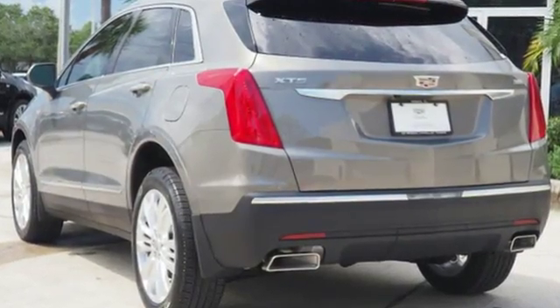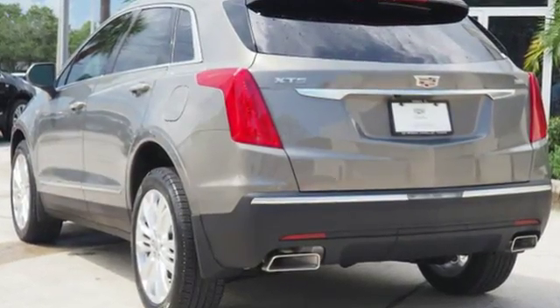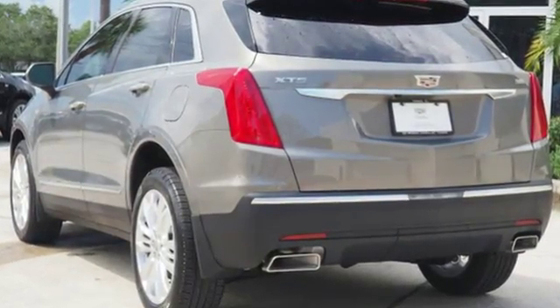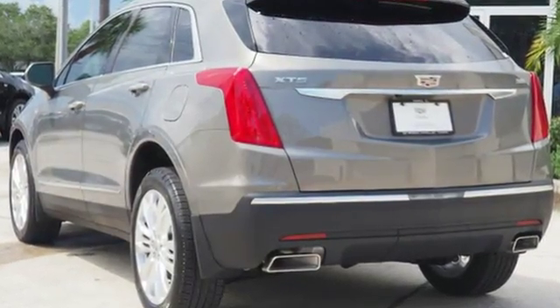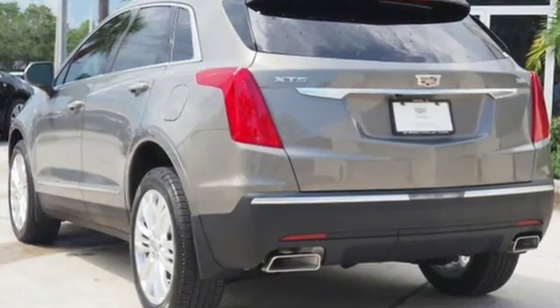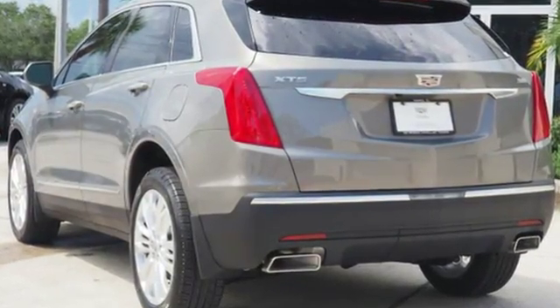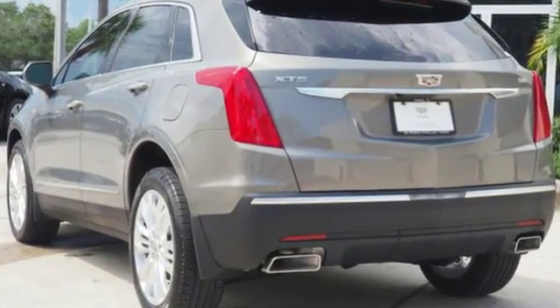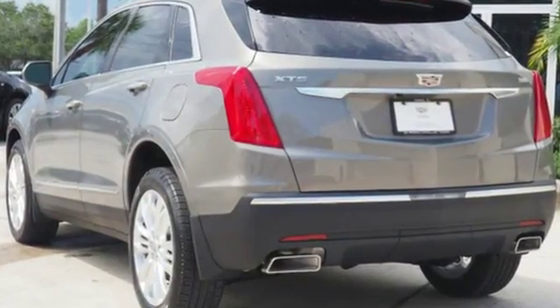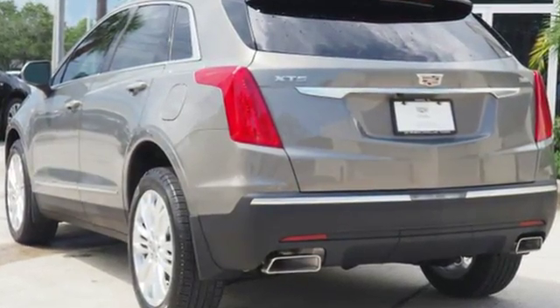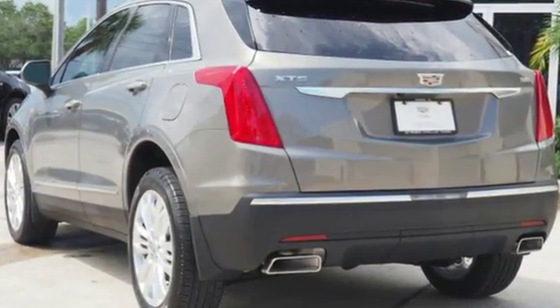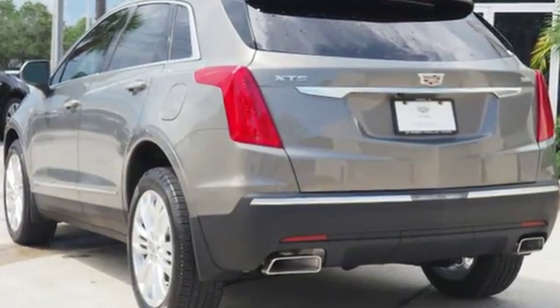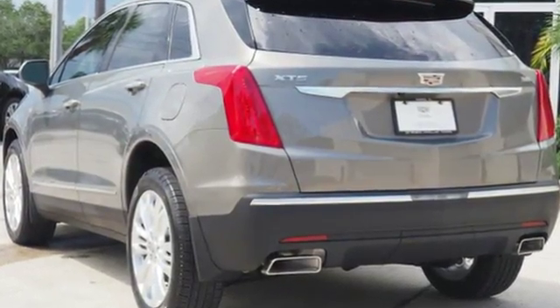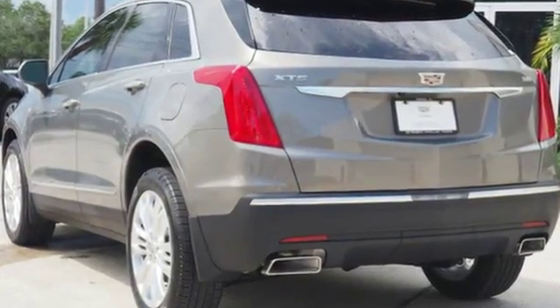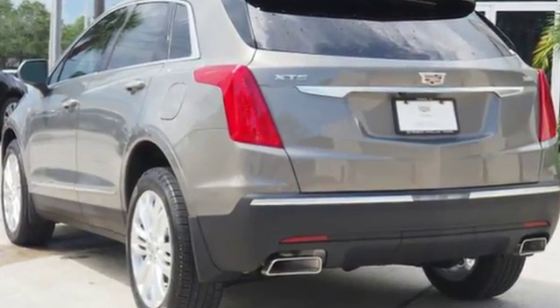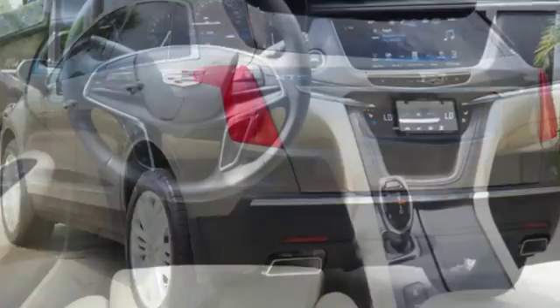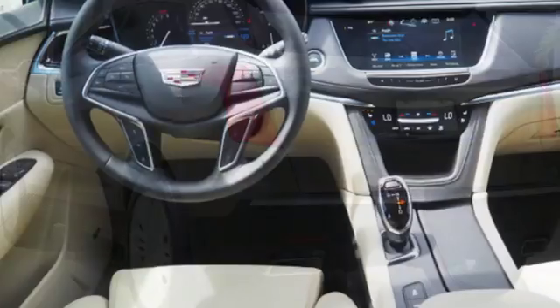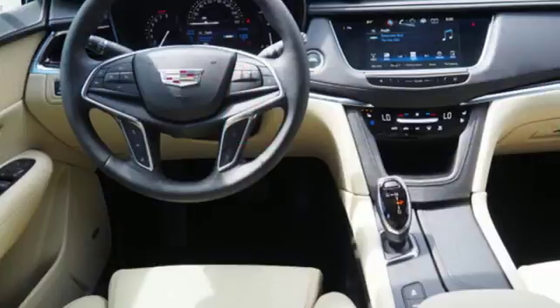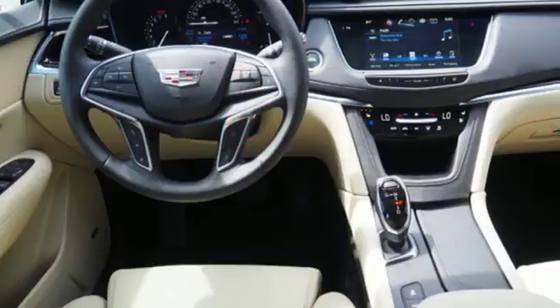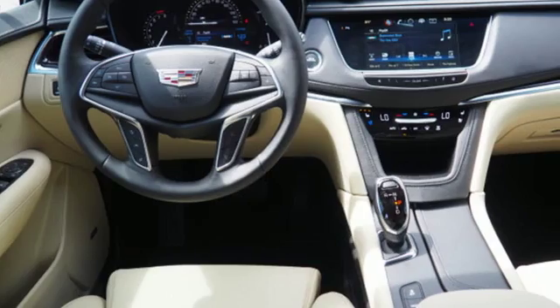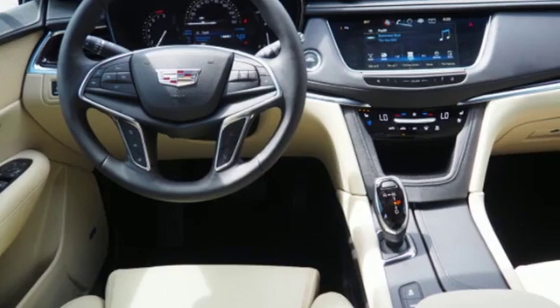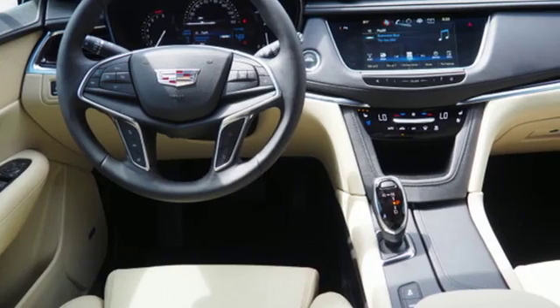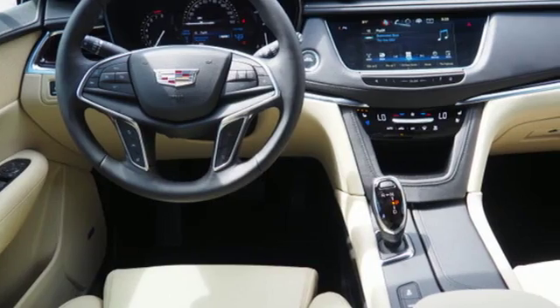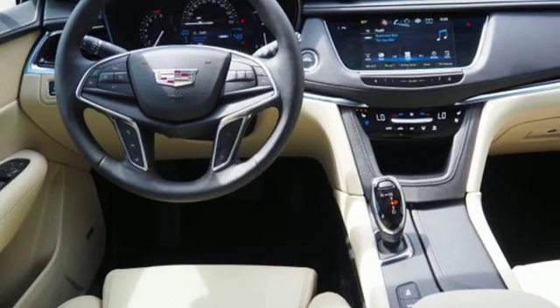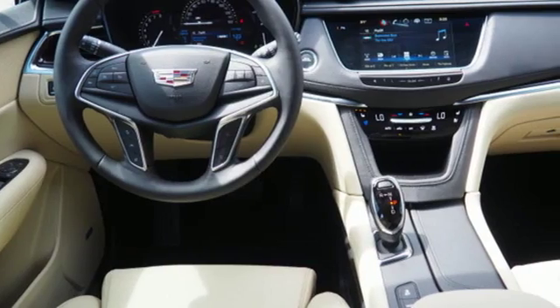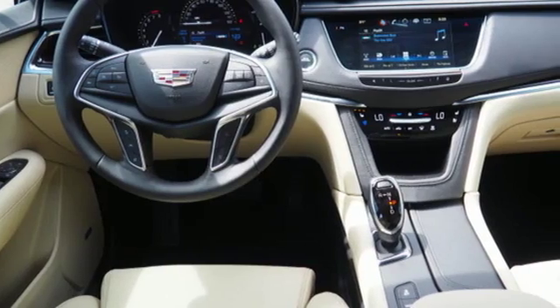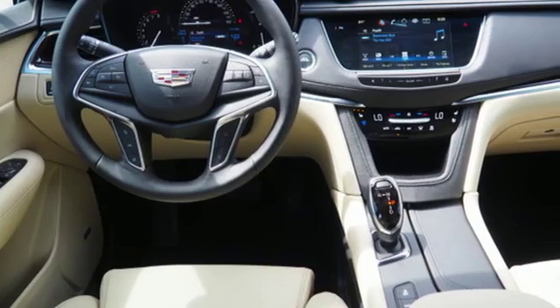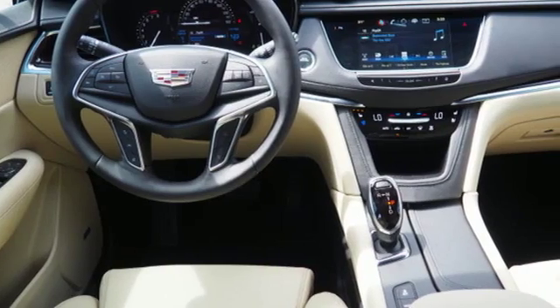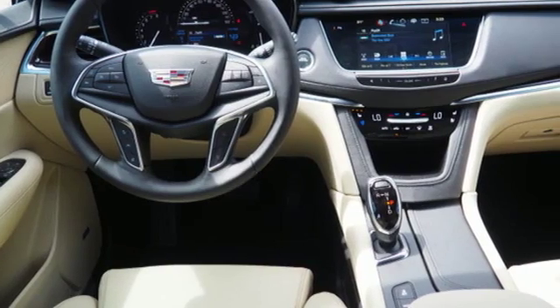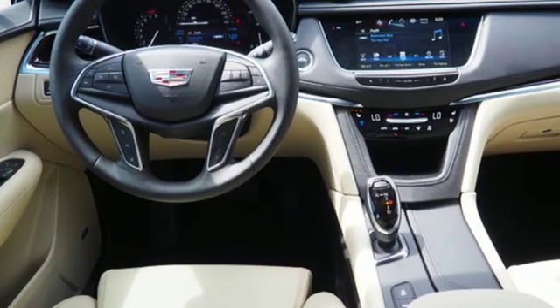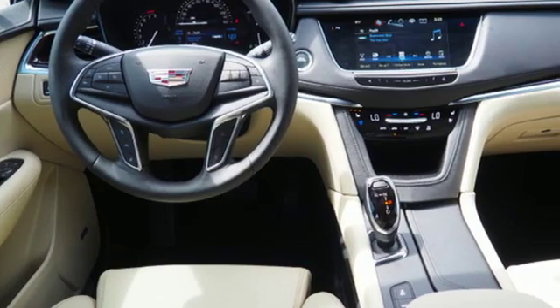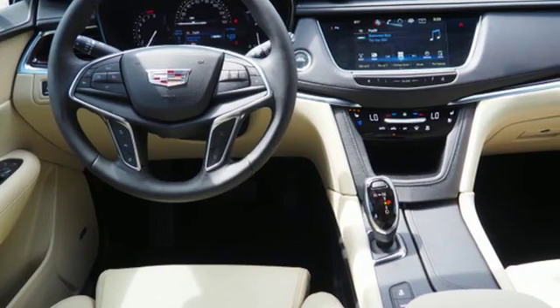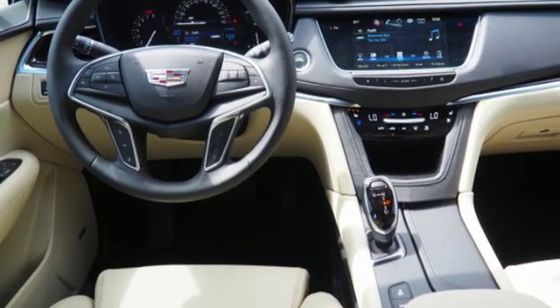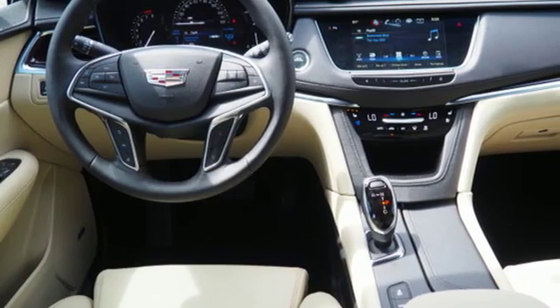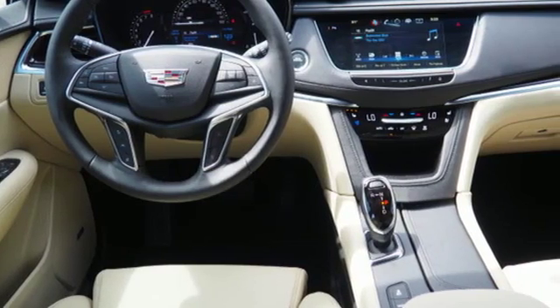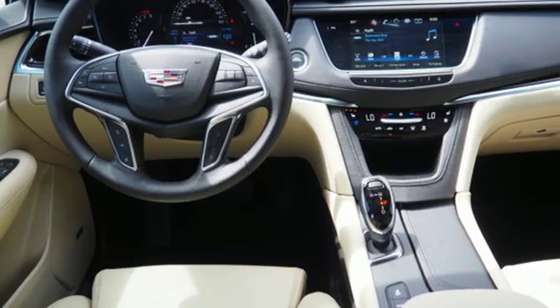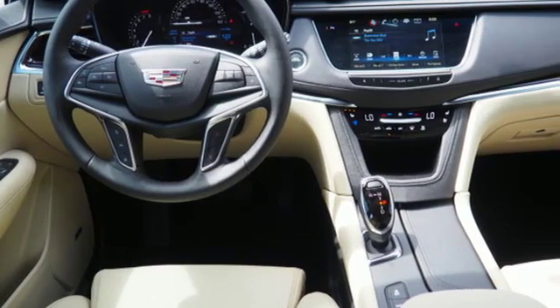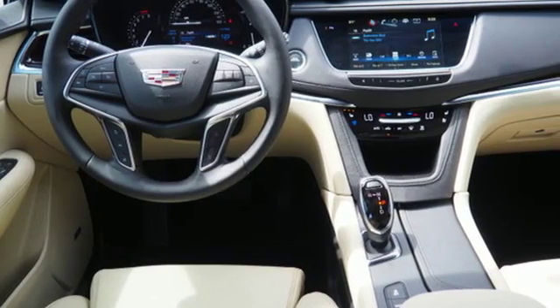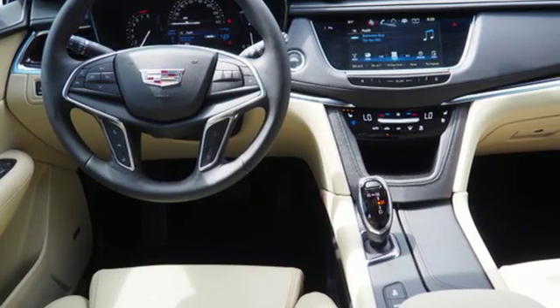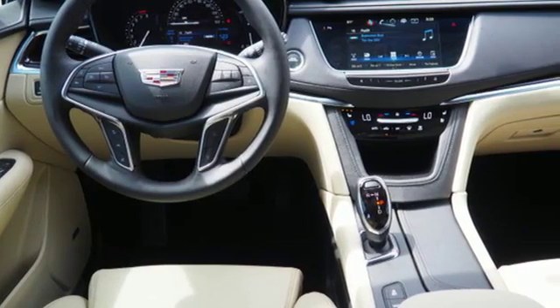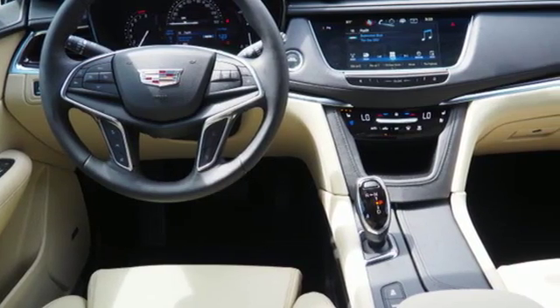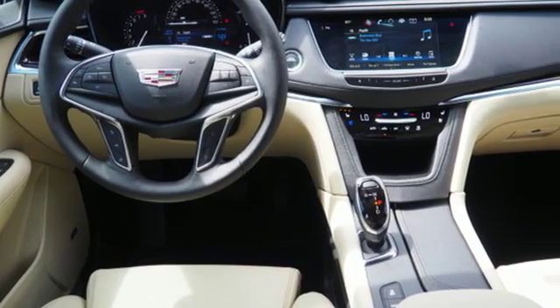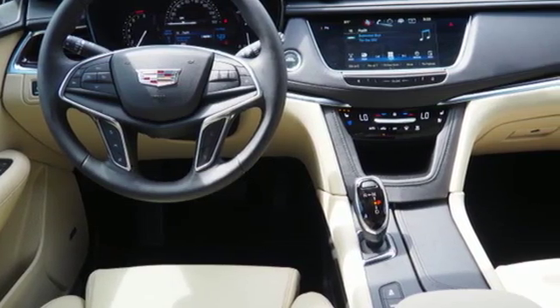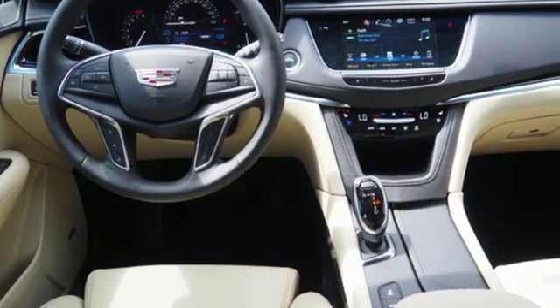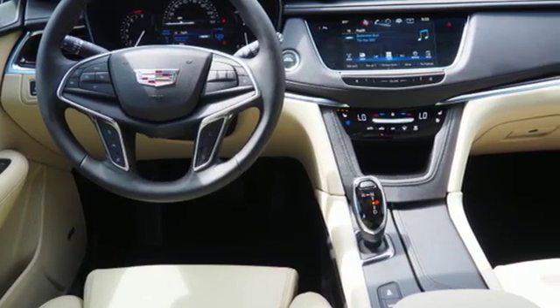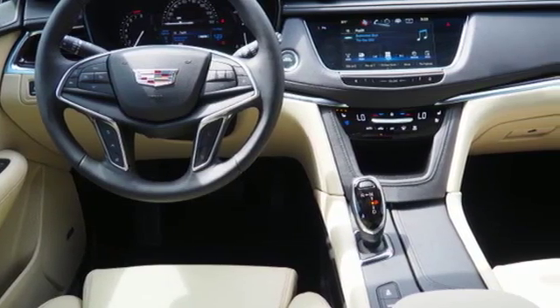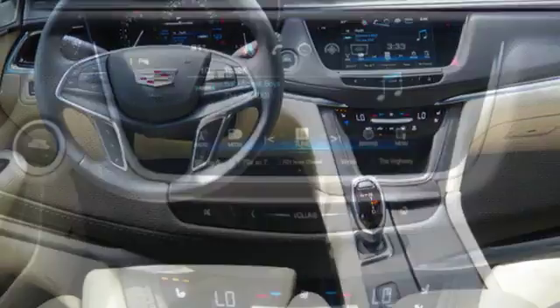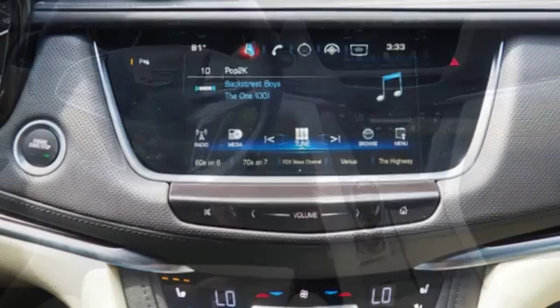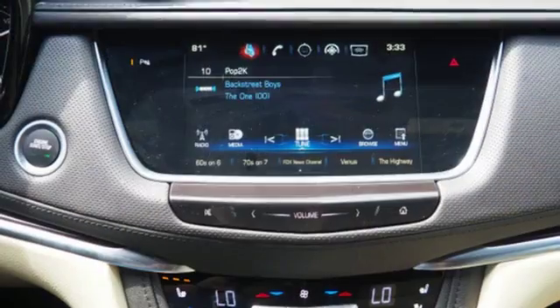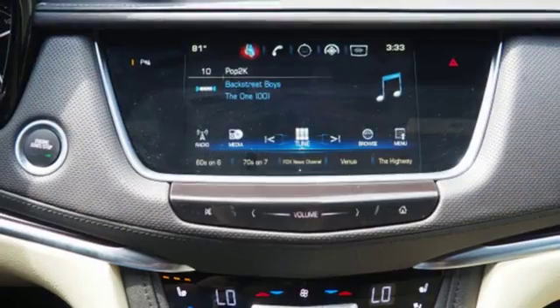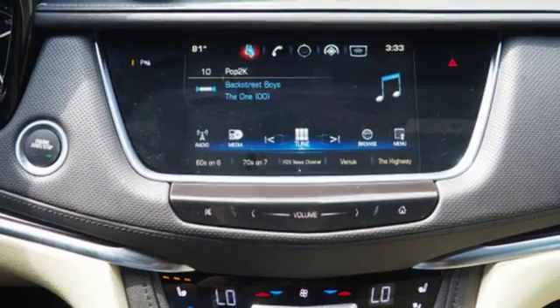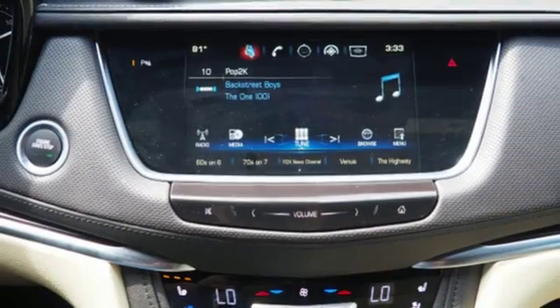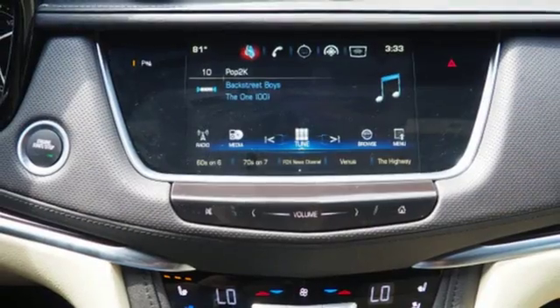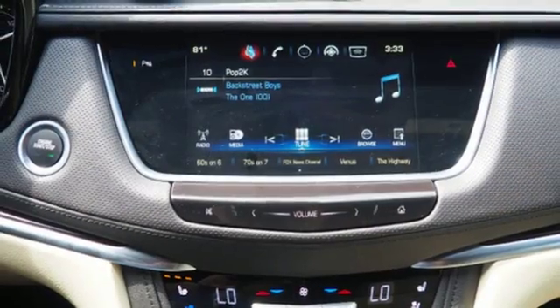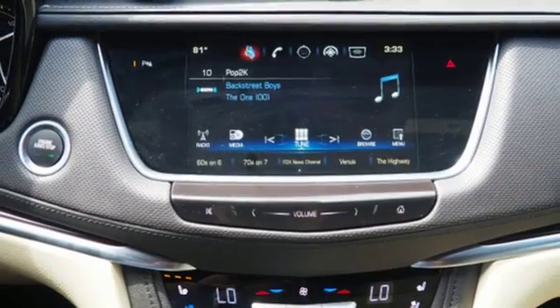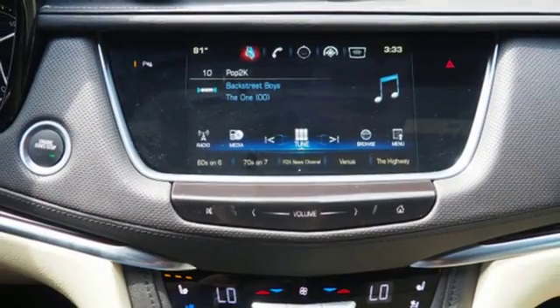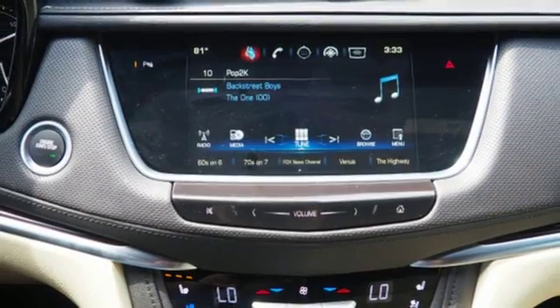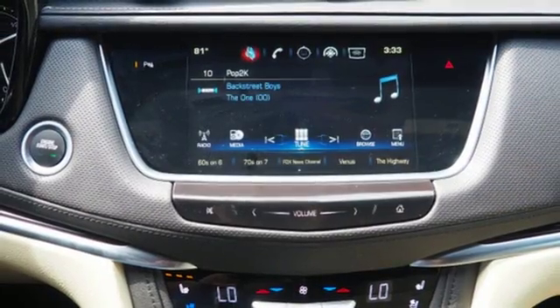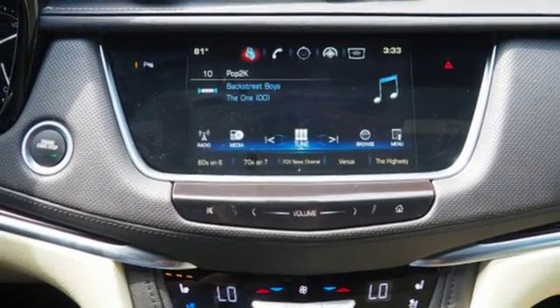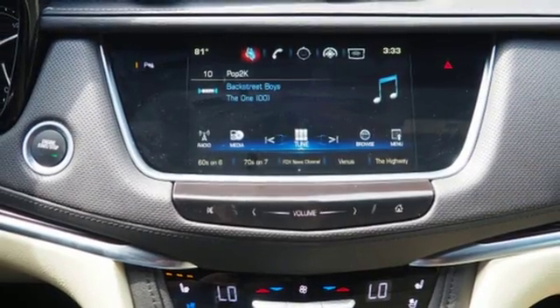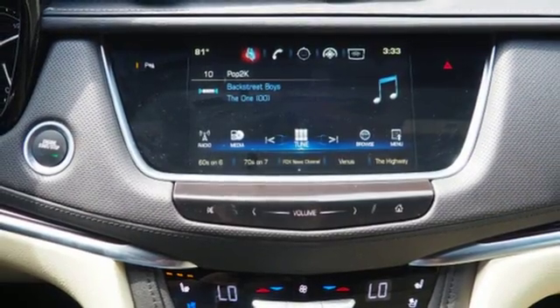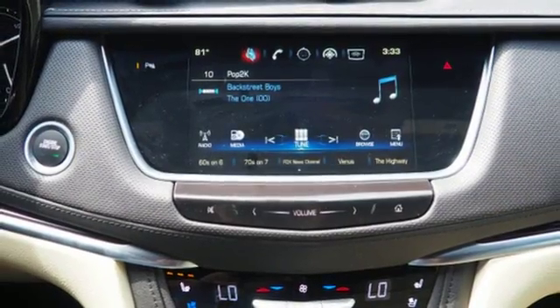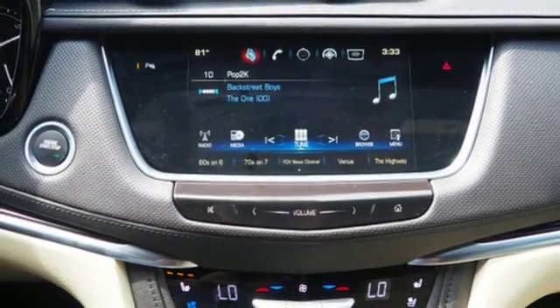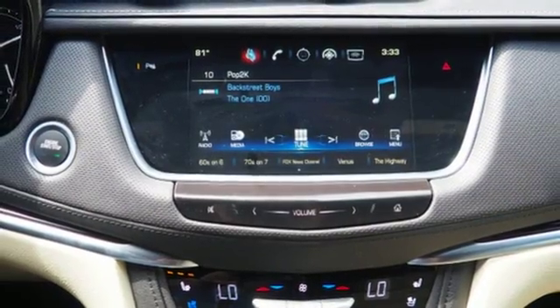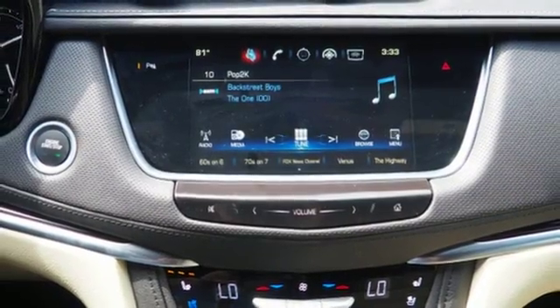The XT5 offers rear park assist, a rear vision camera, a power liftgate, and up to 63 cubic feet of cargo space.